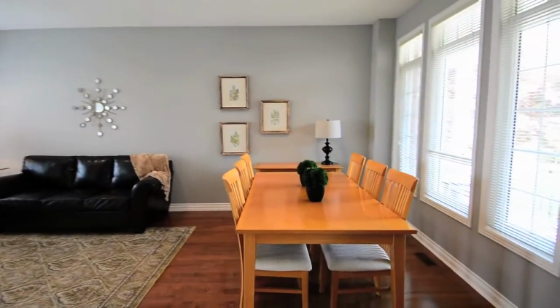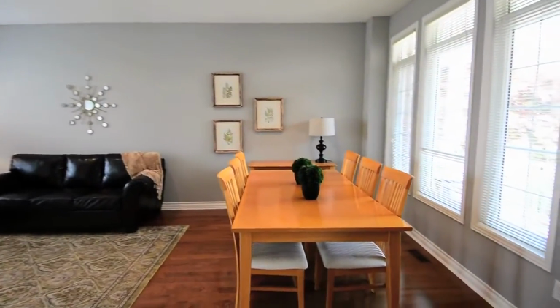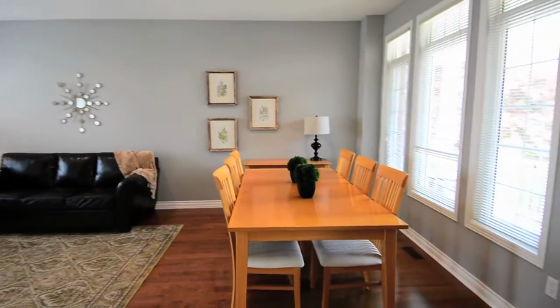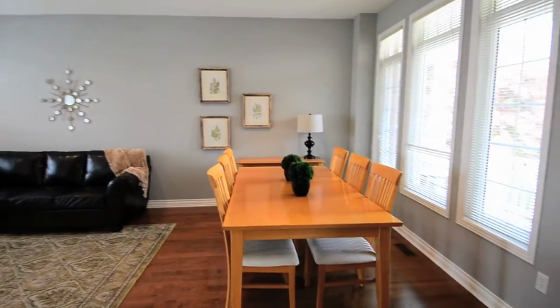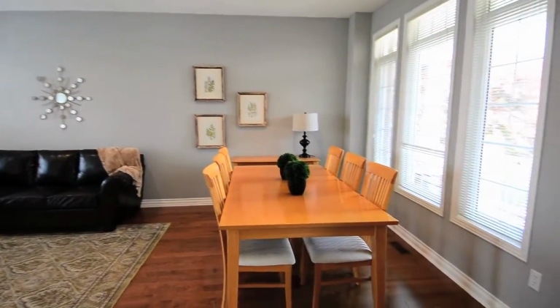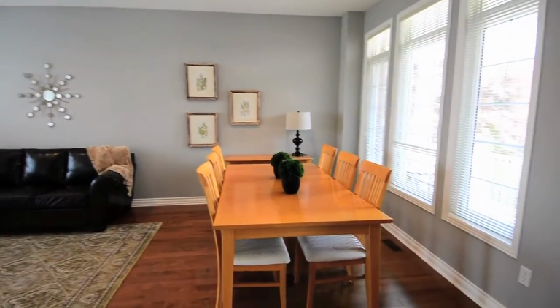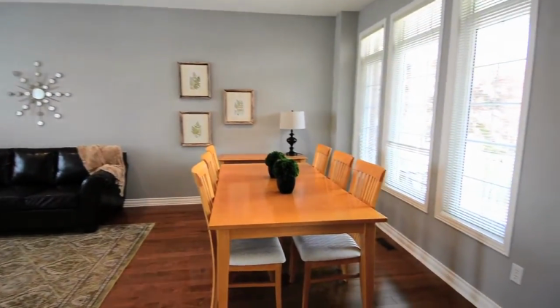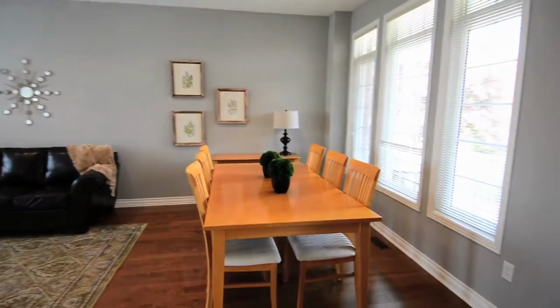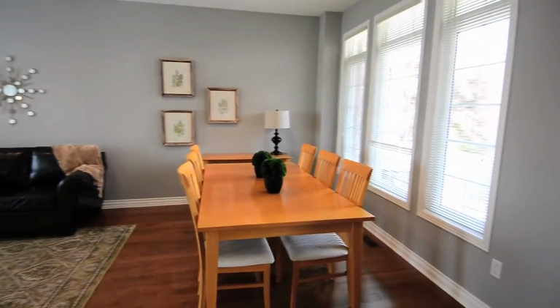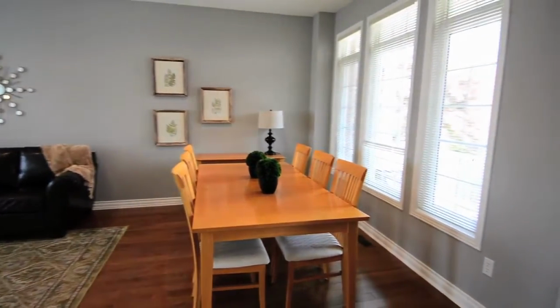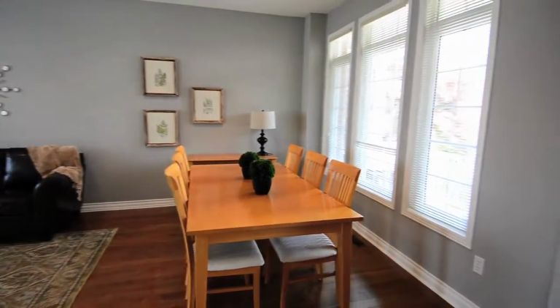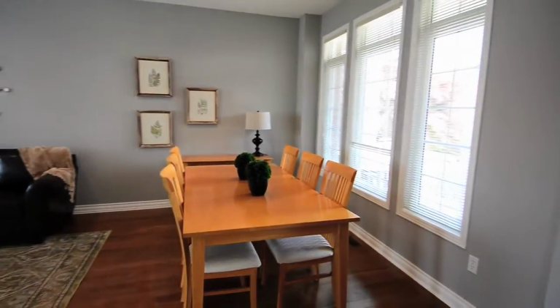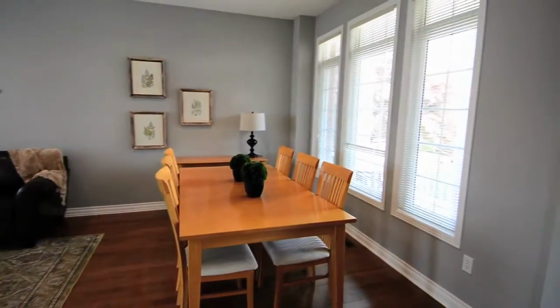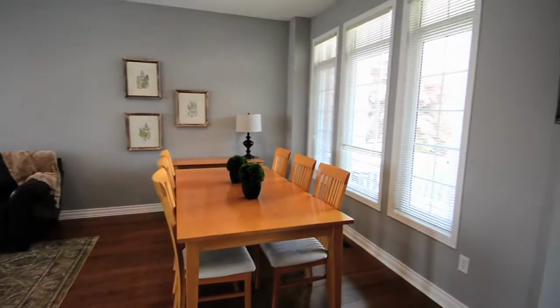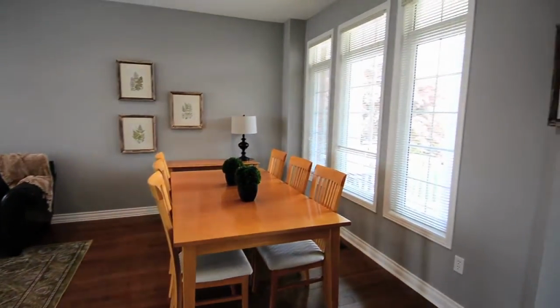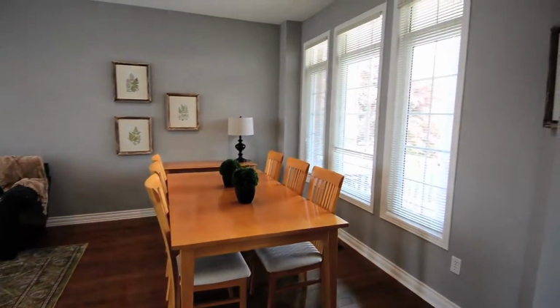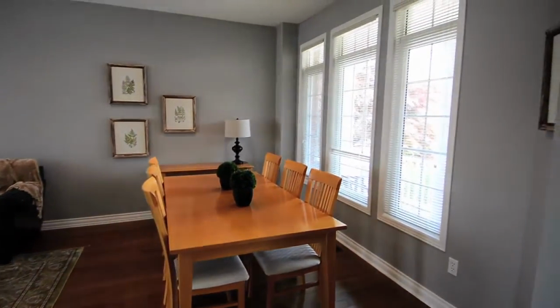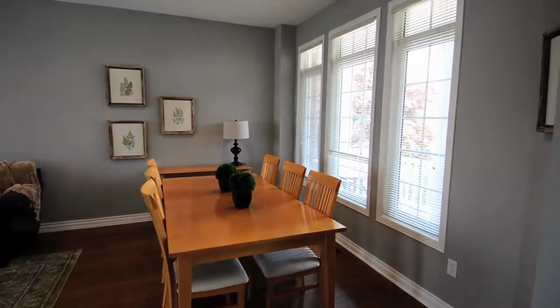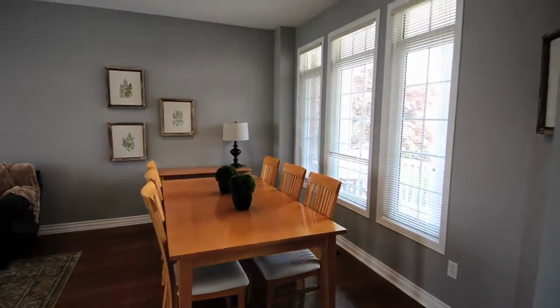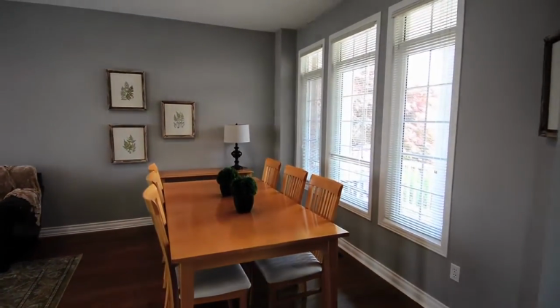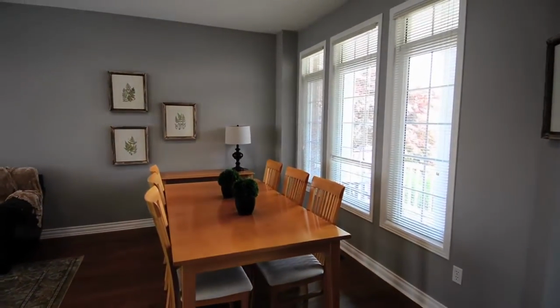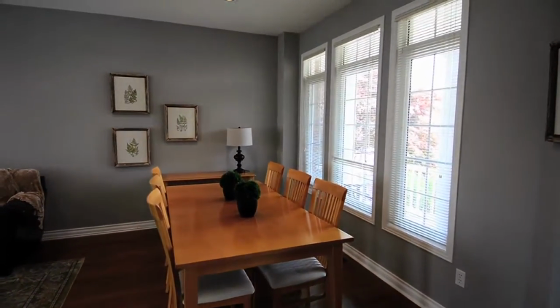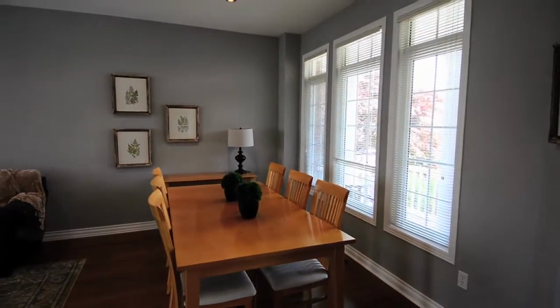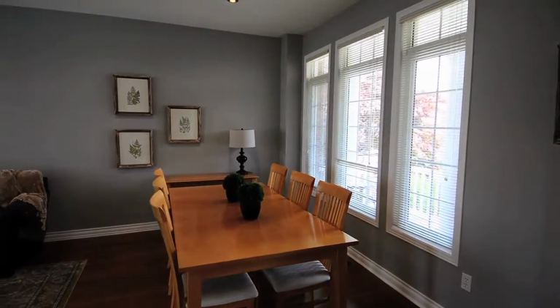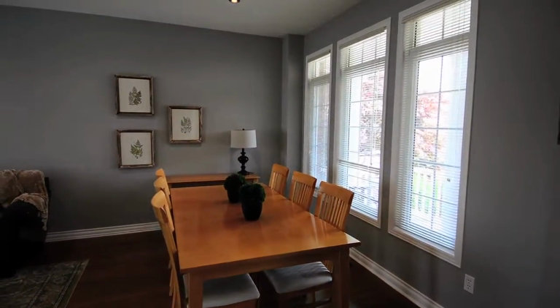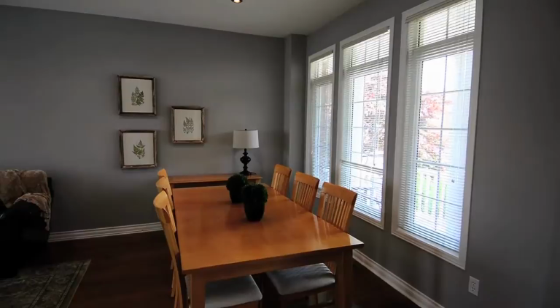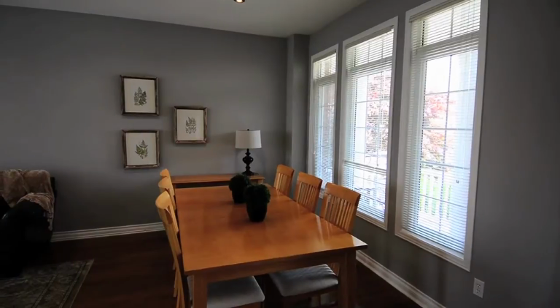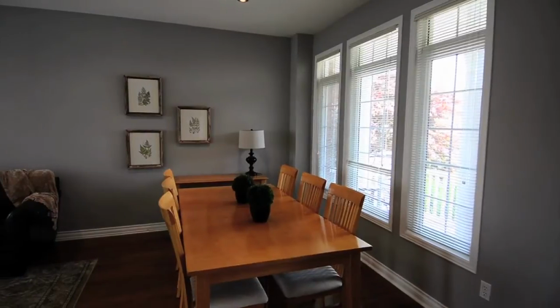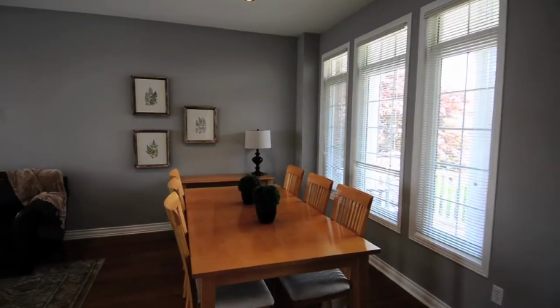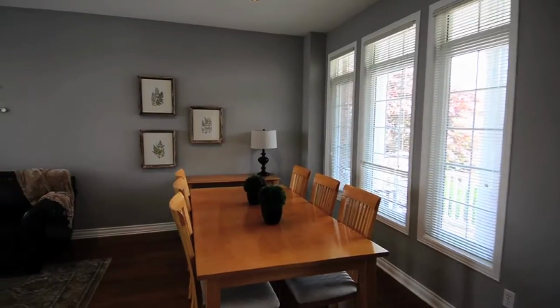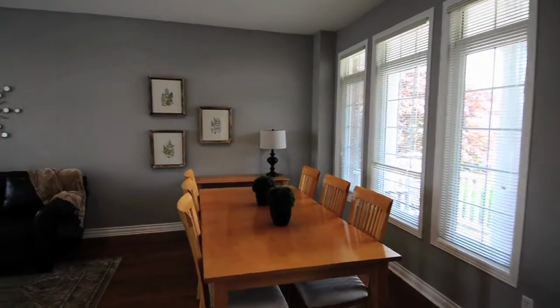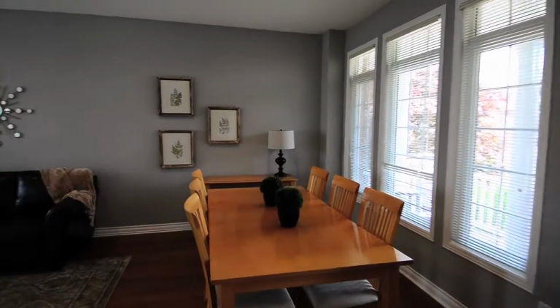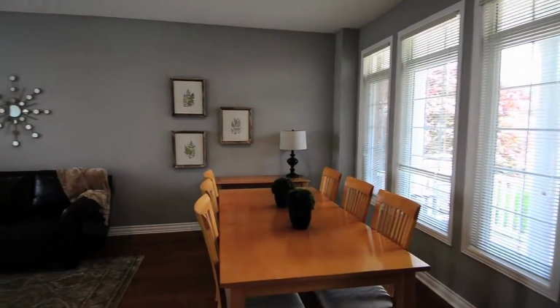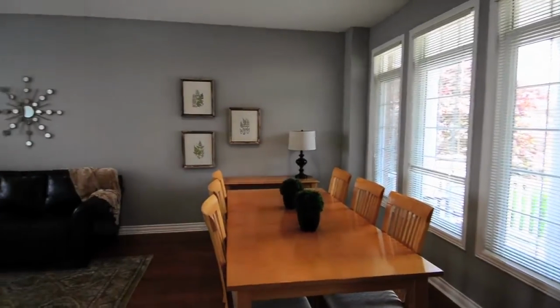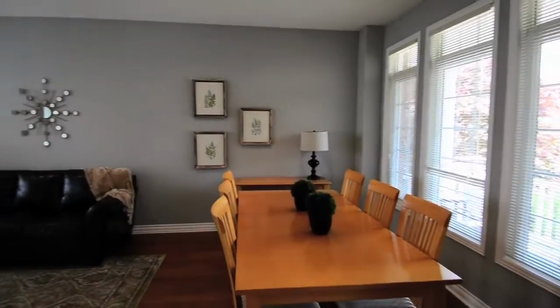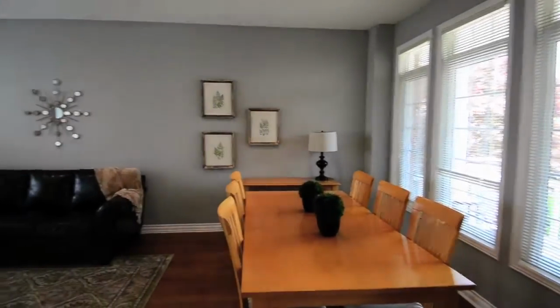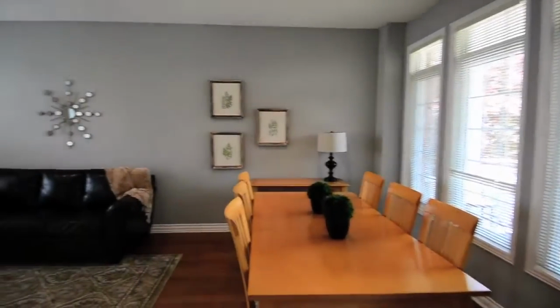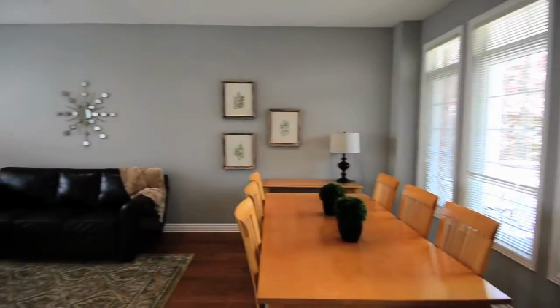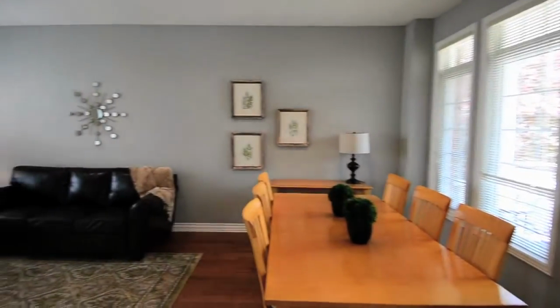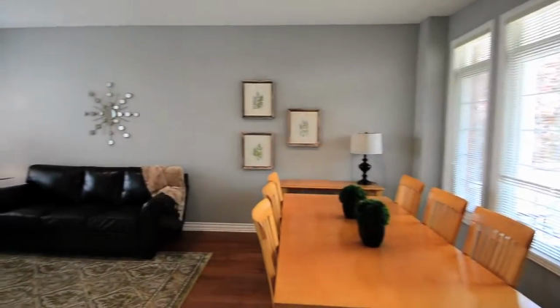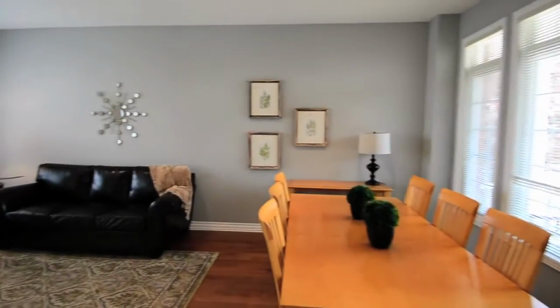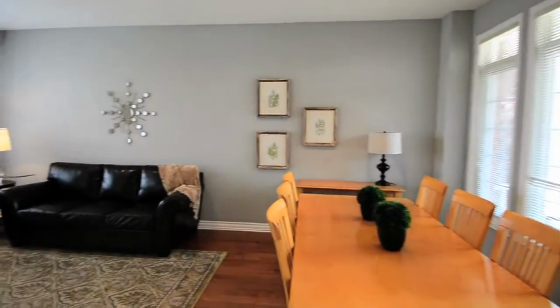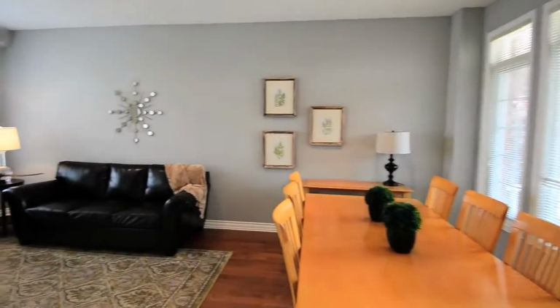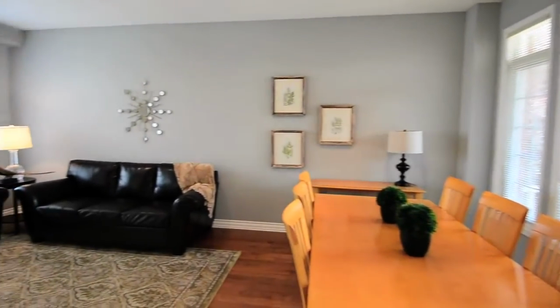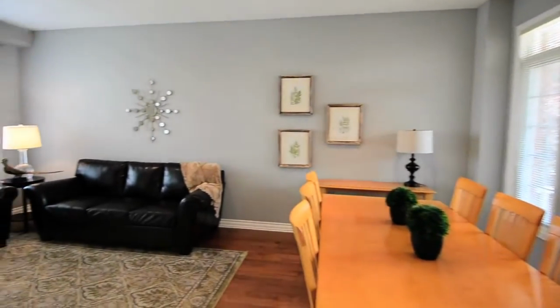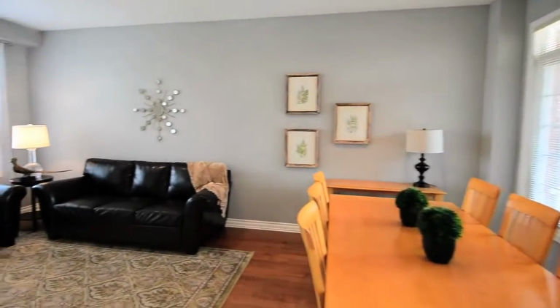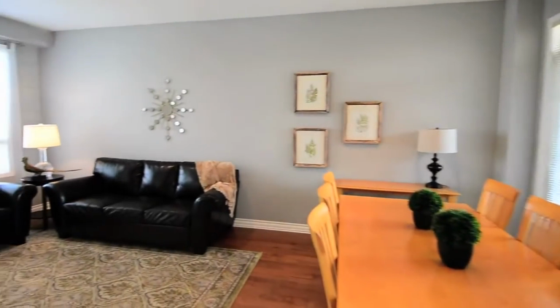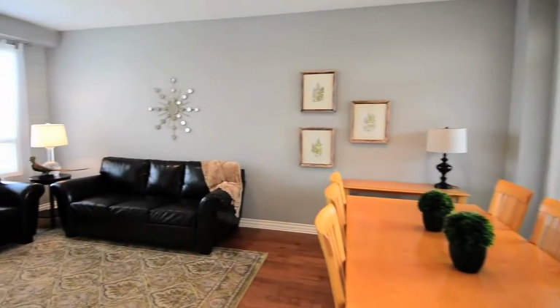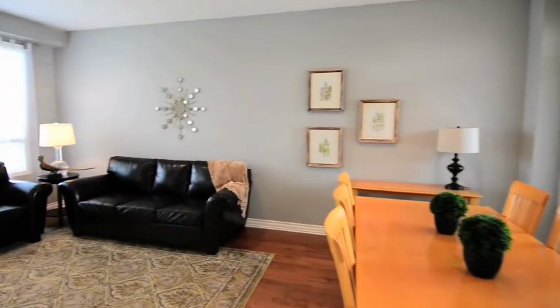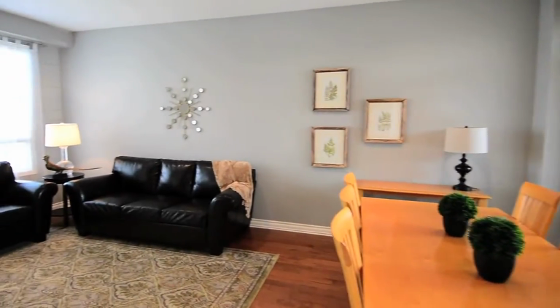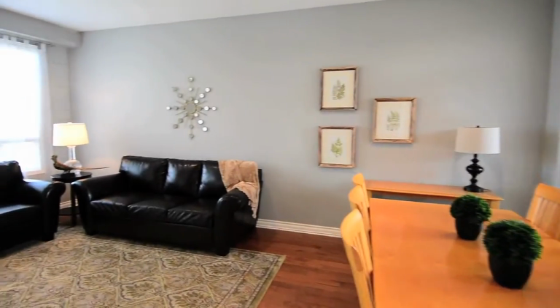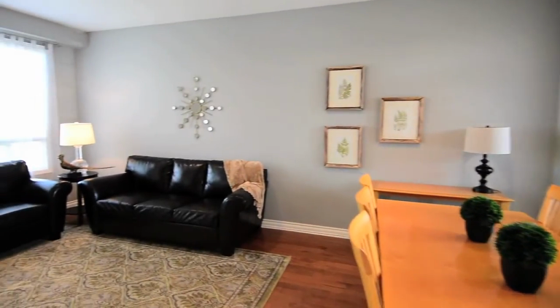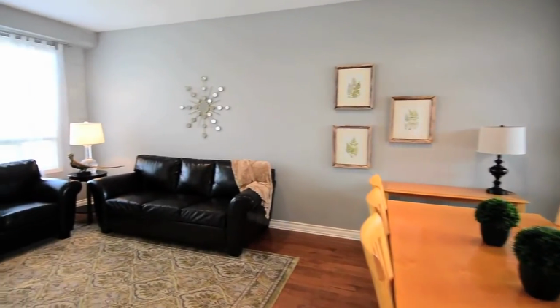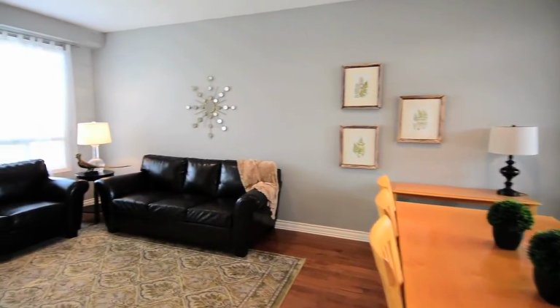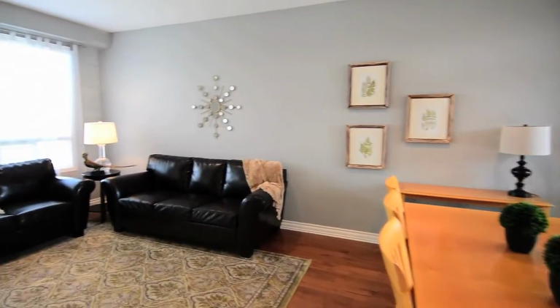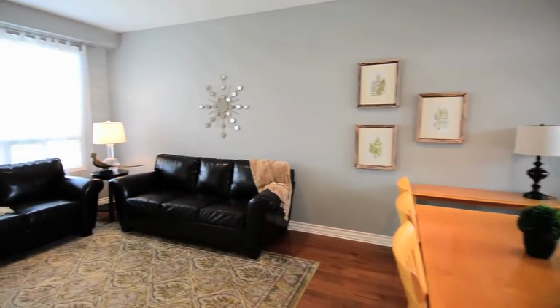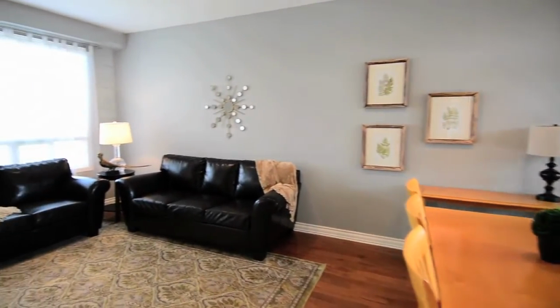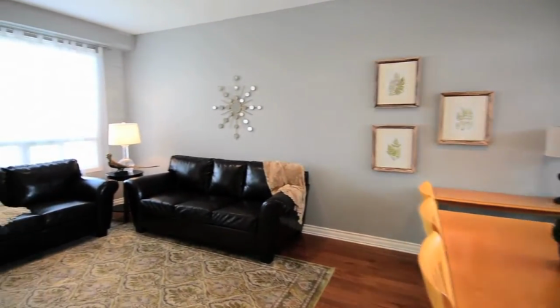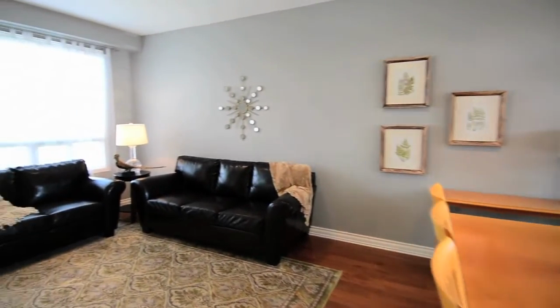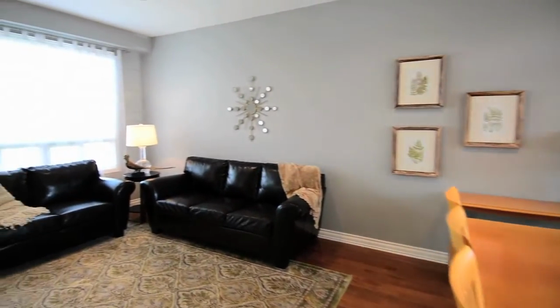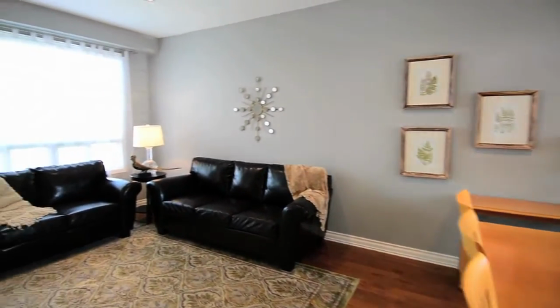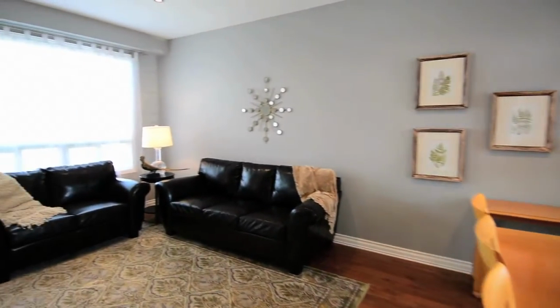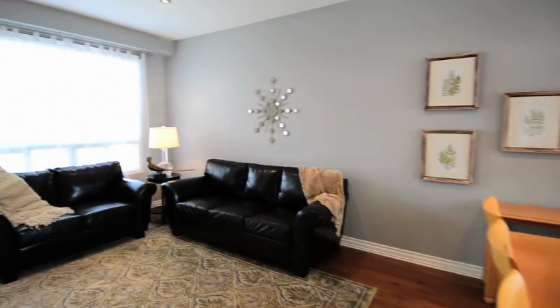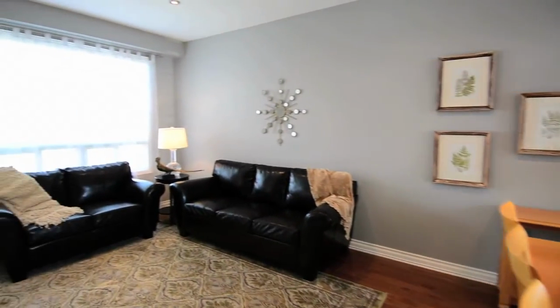Nine-foot ceilings with pot lighting and oversized windows enhance the open concept design of the combined living and dining rooms.